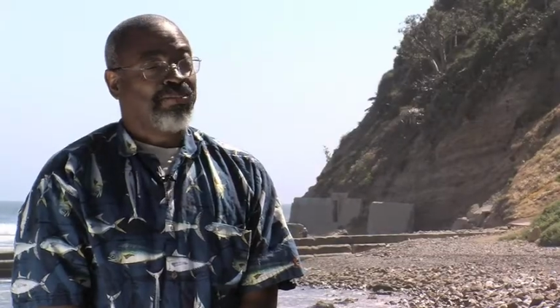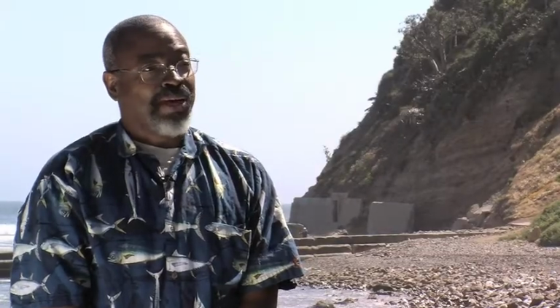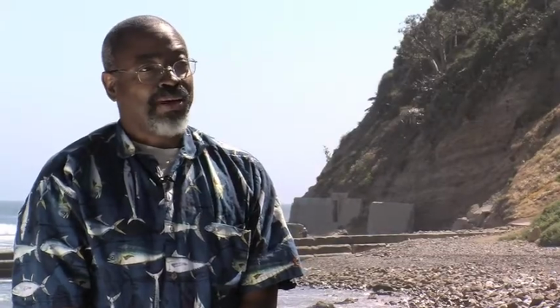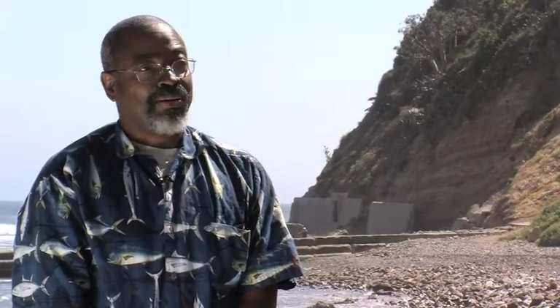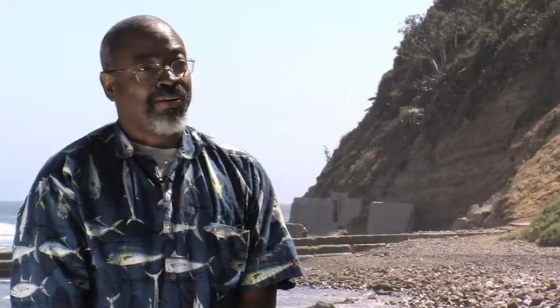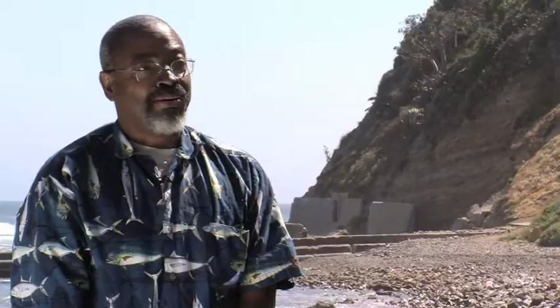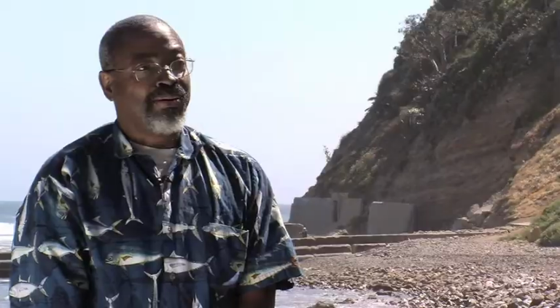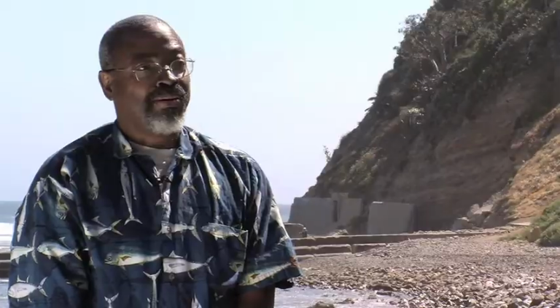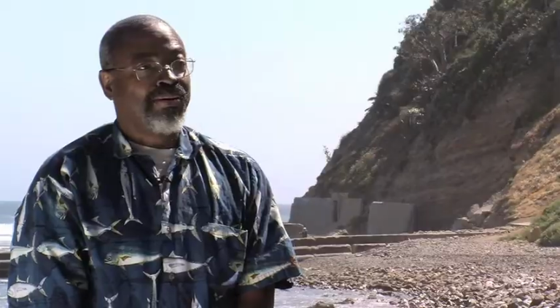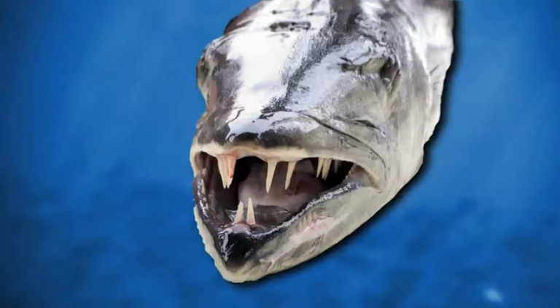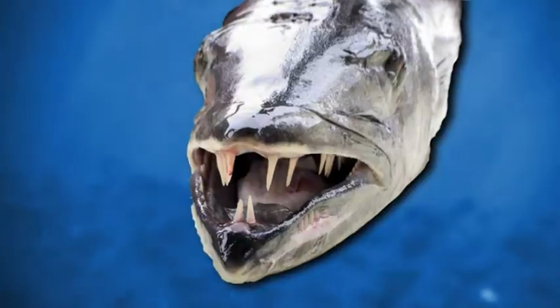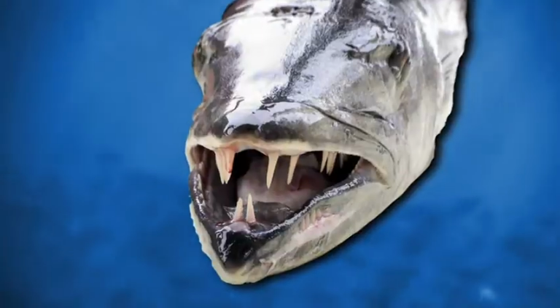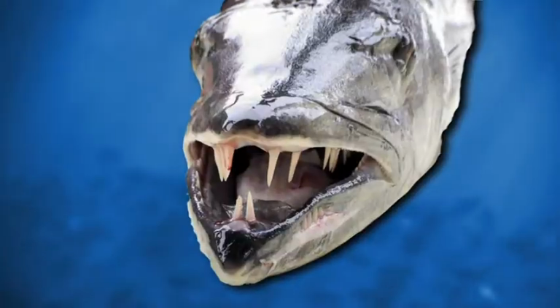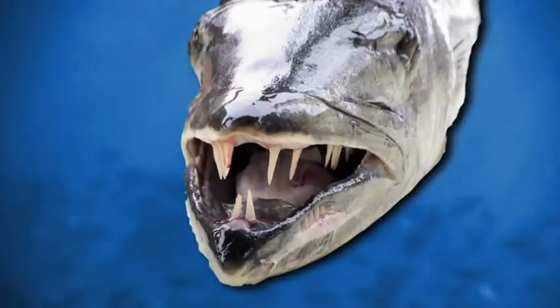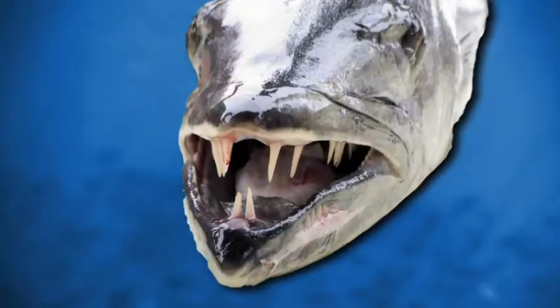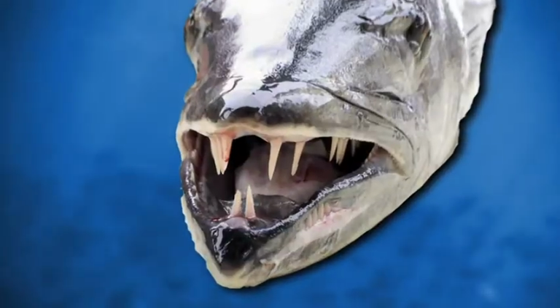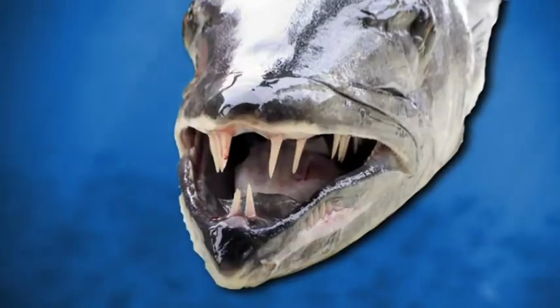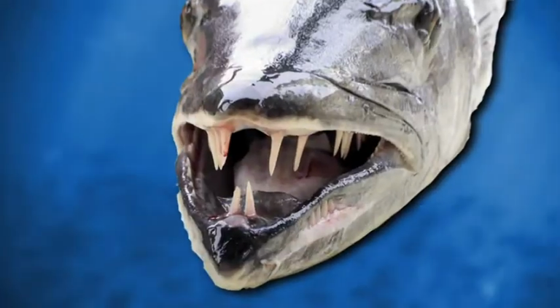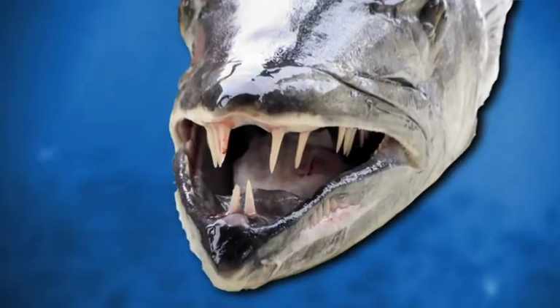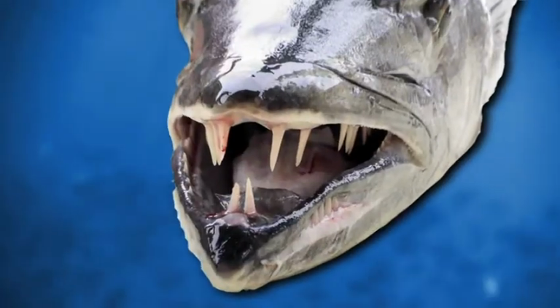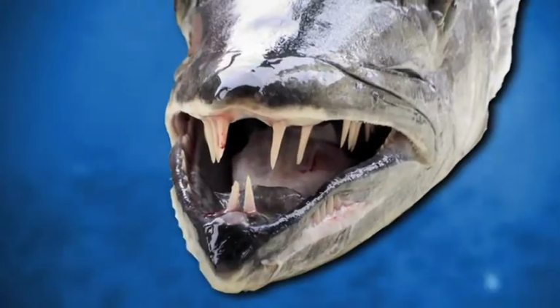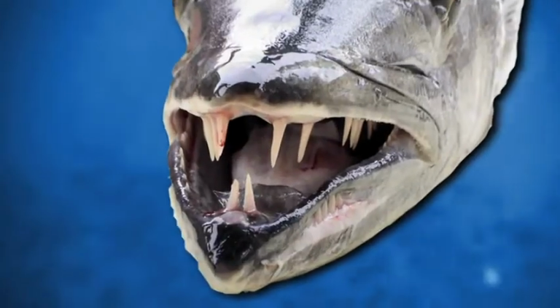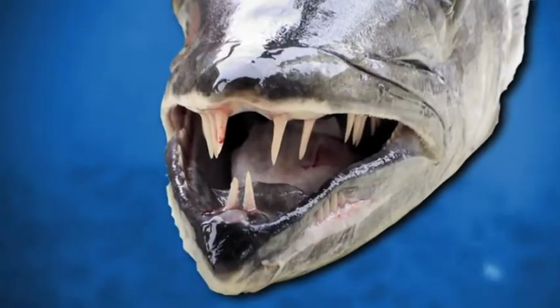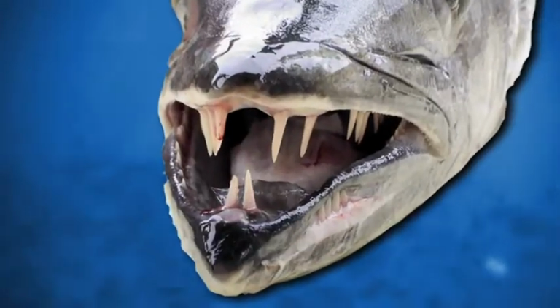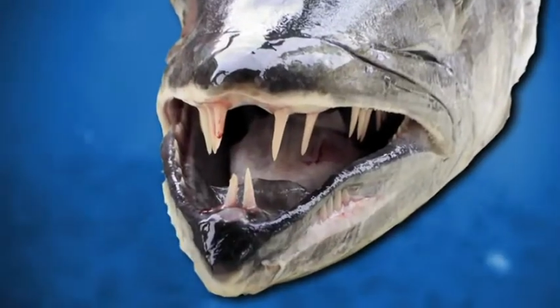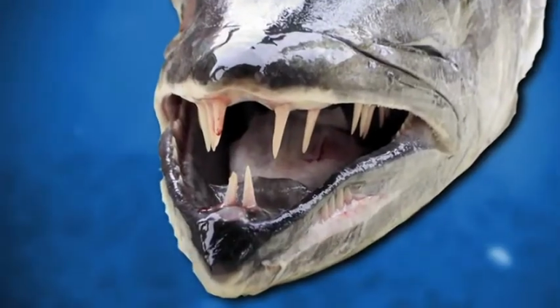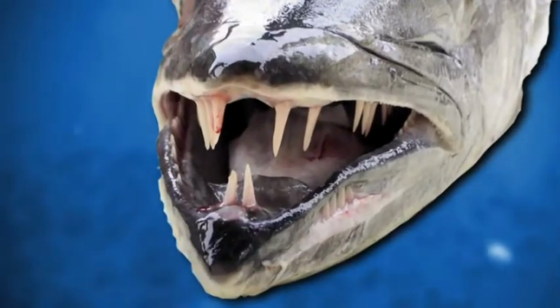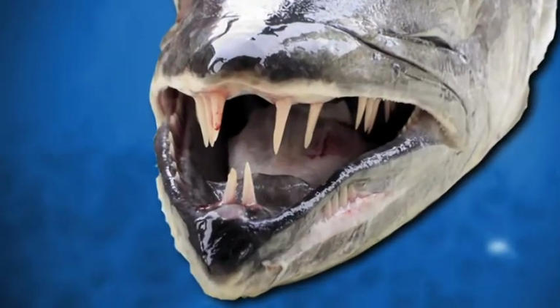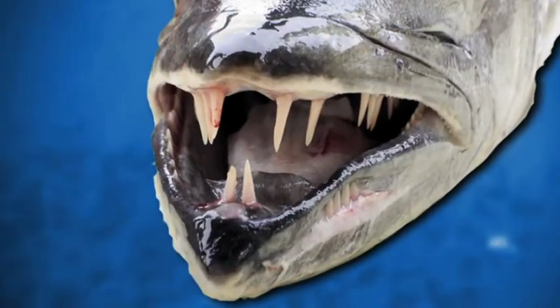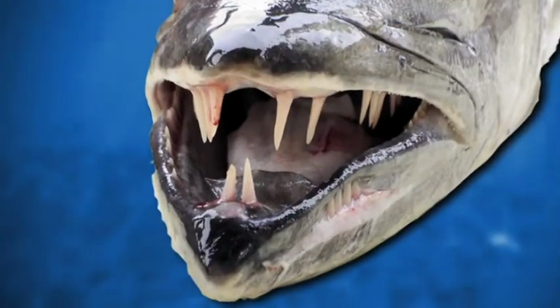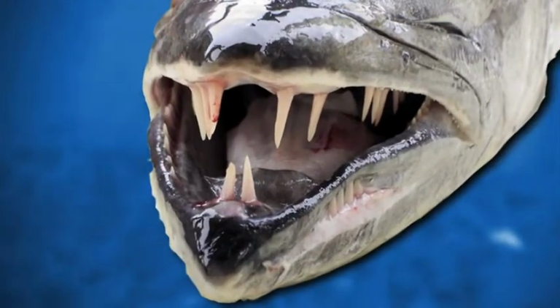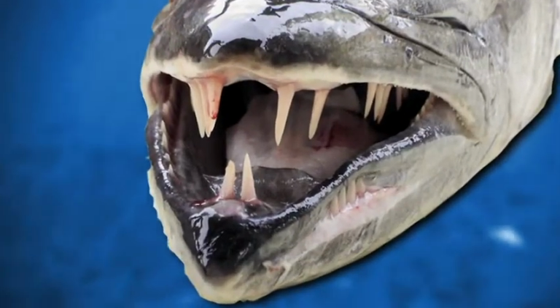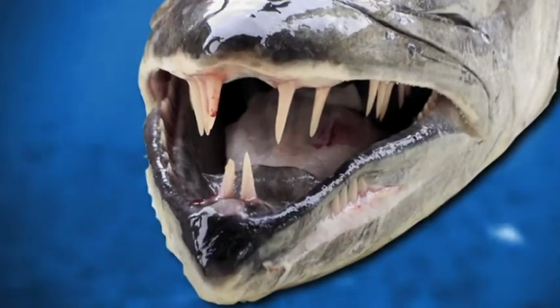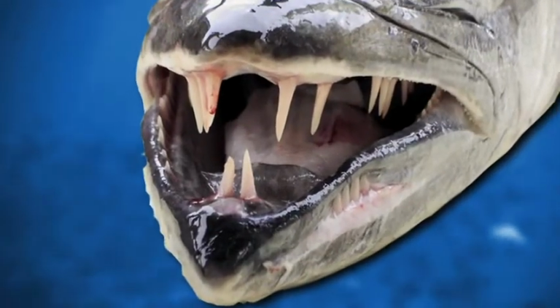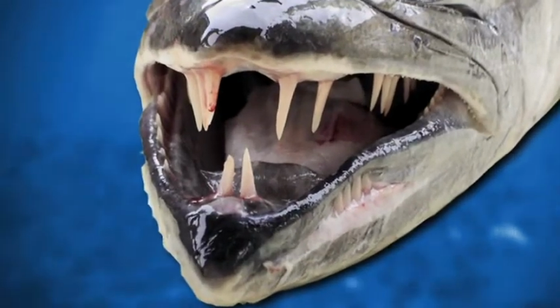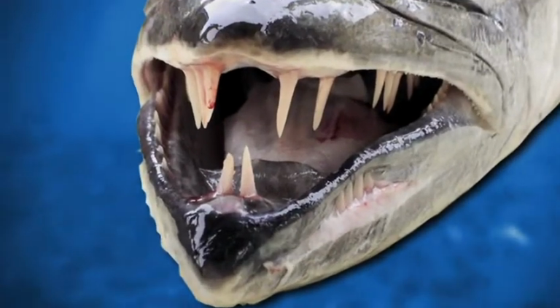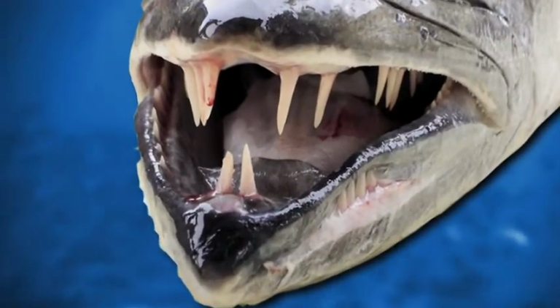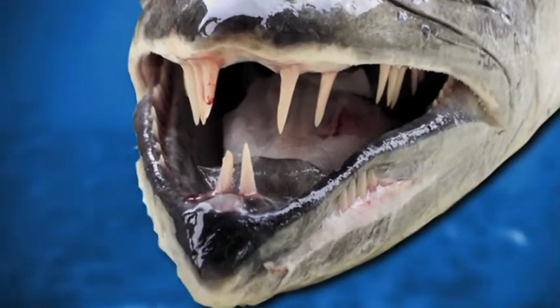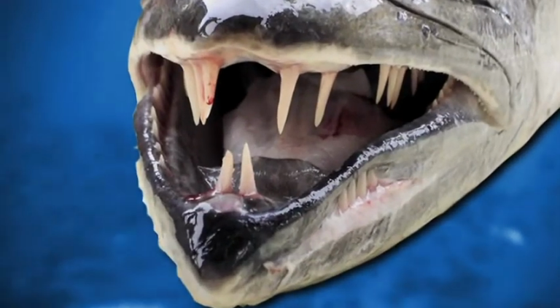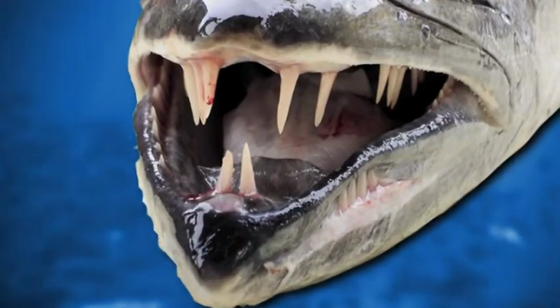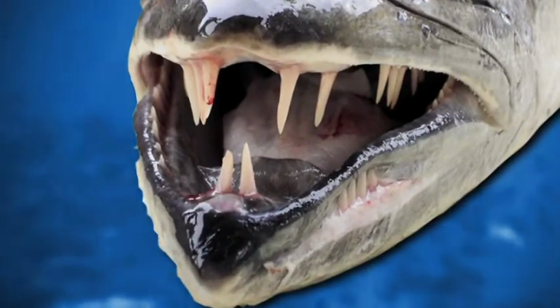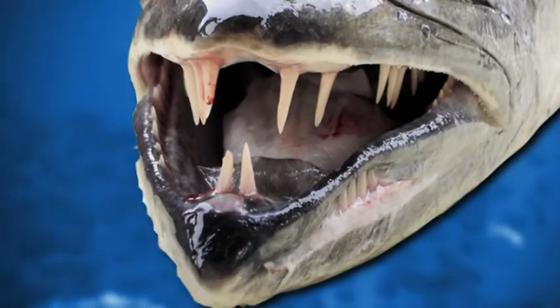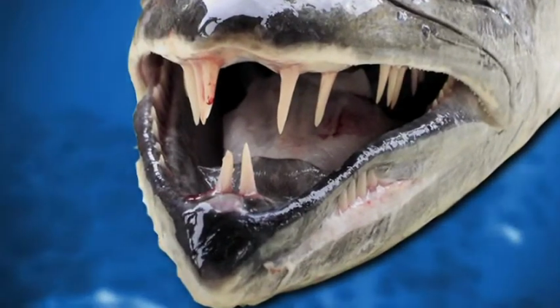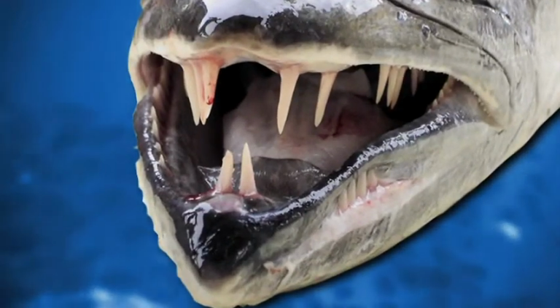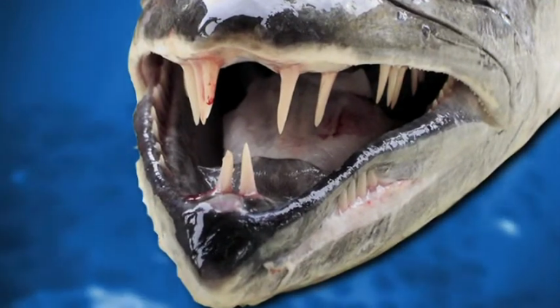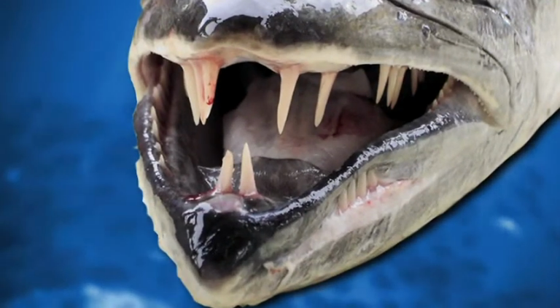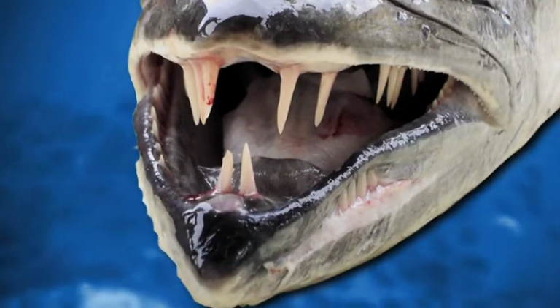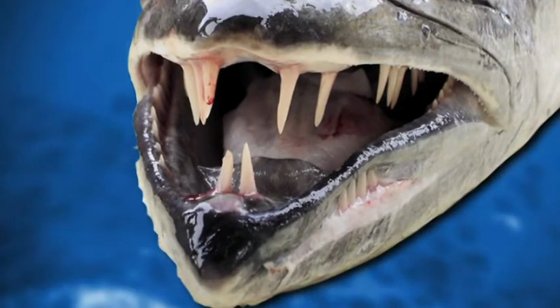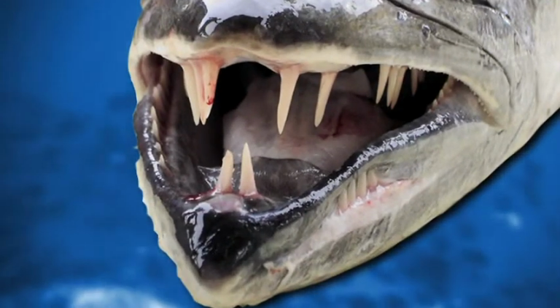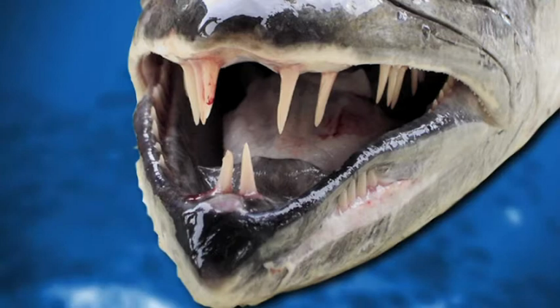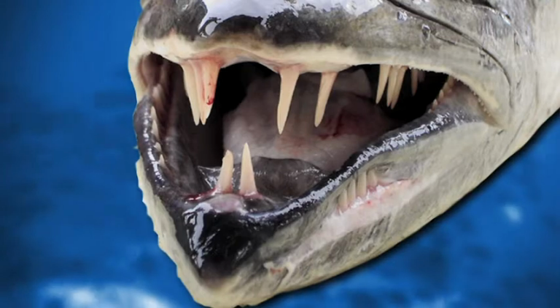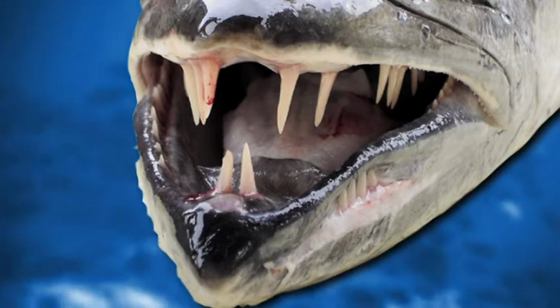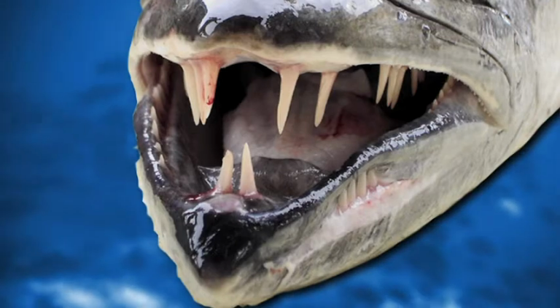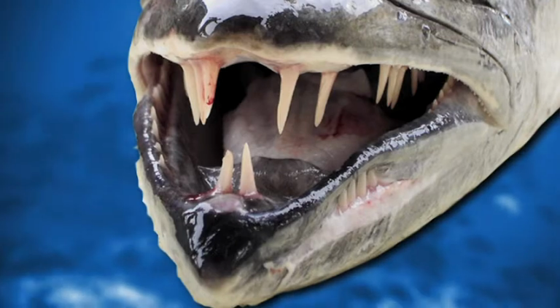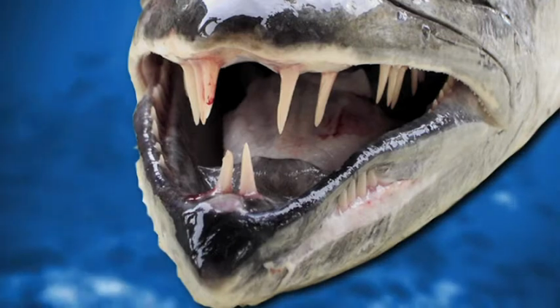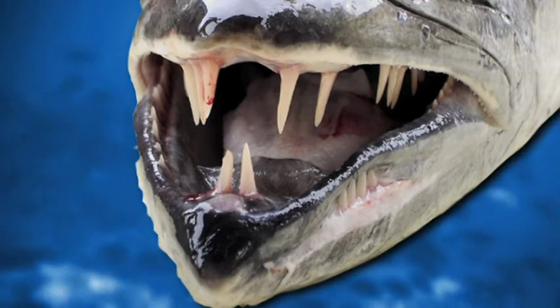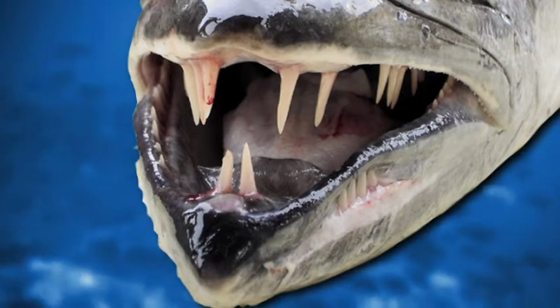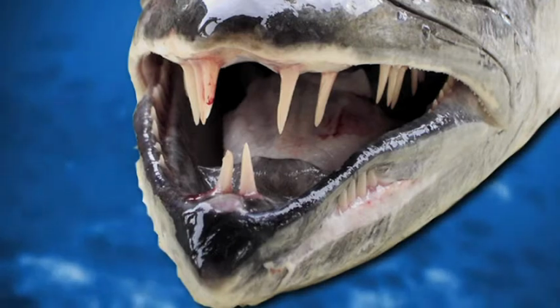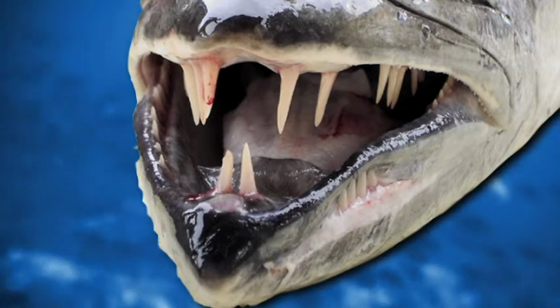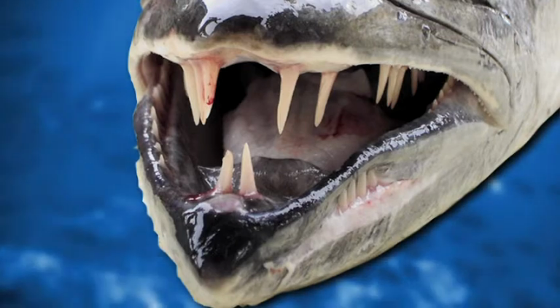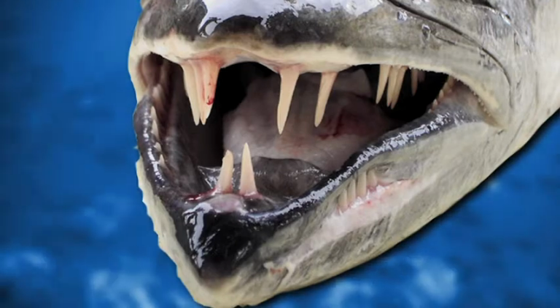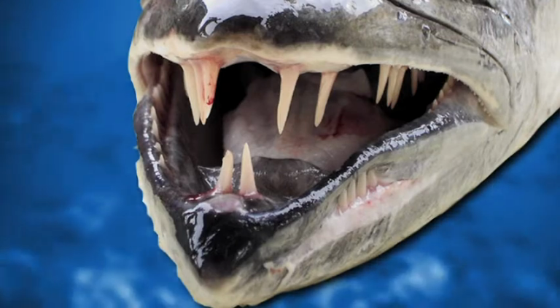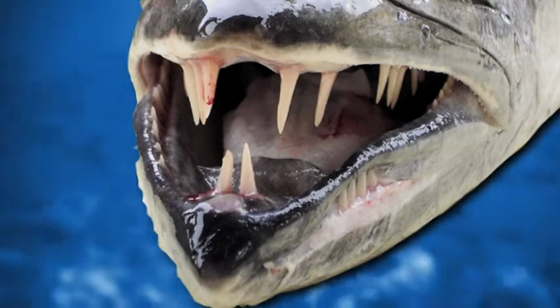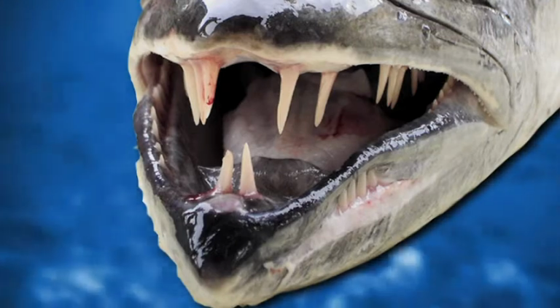And unlike the white croaker, the black croaker, the top smelt, or the jack smelt, they do have very large, very sharp canine teeth and they know how to use them.